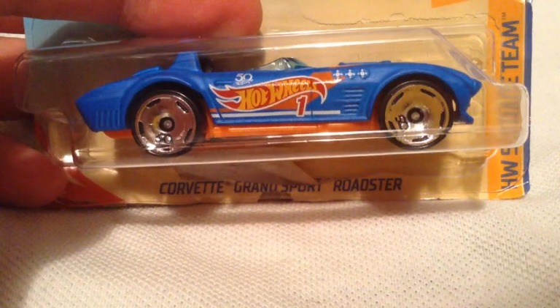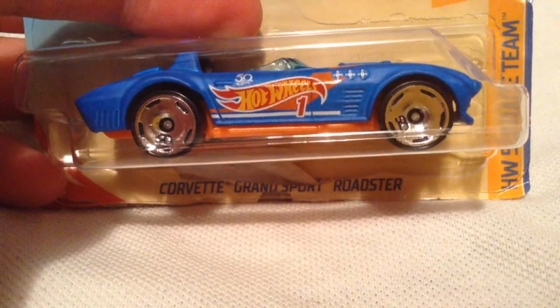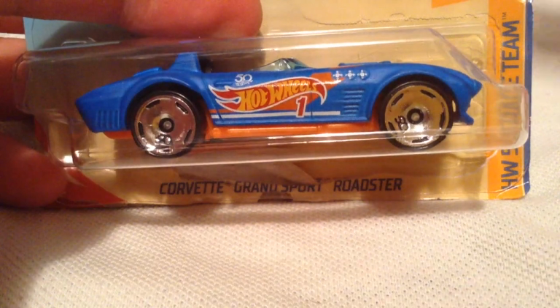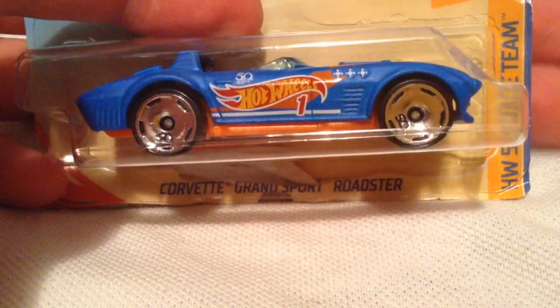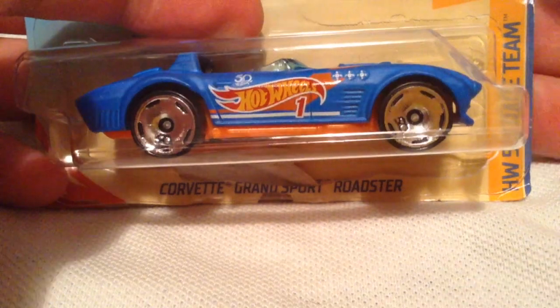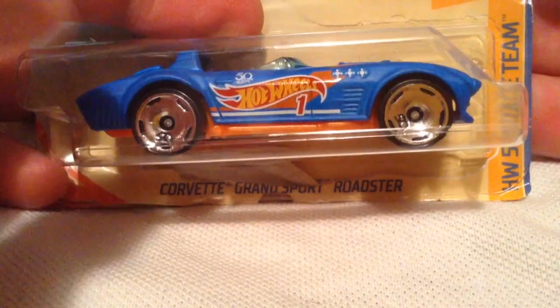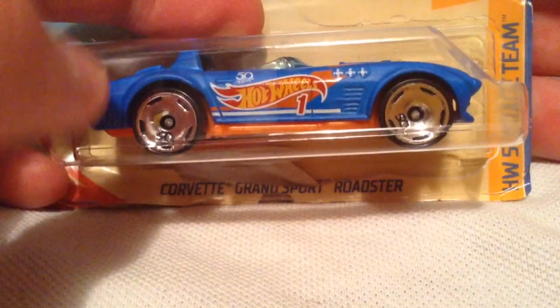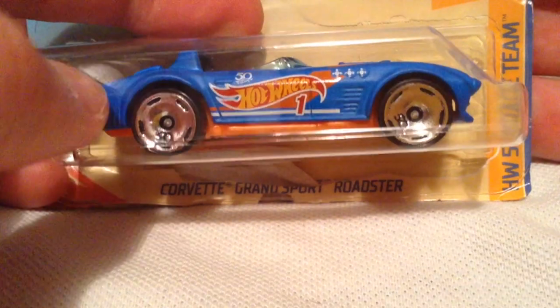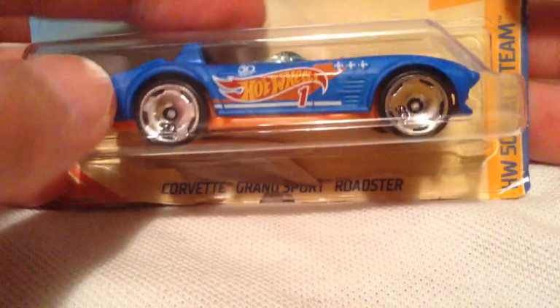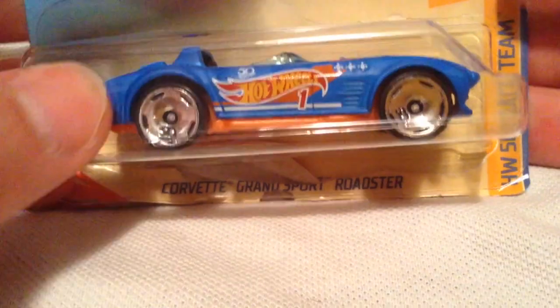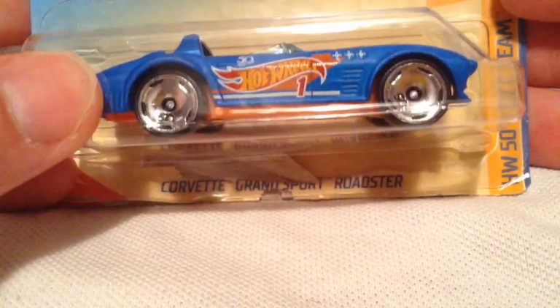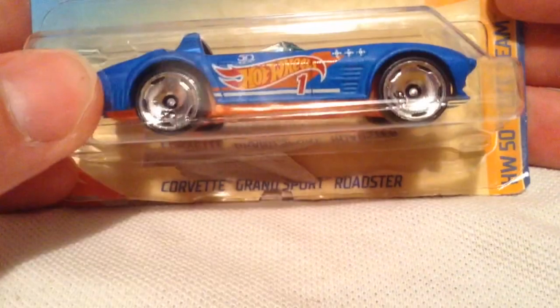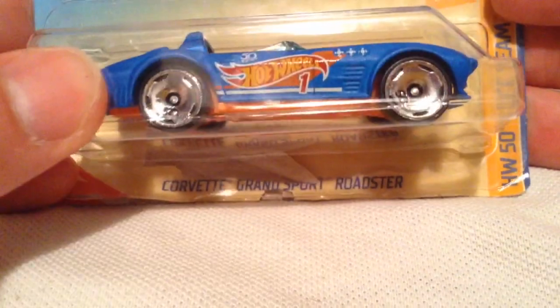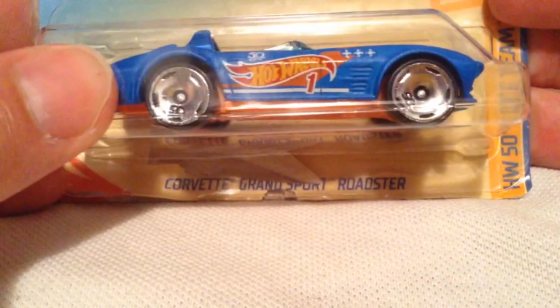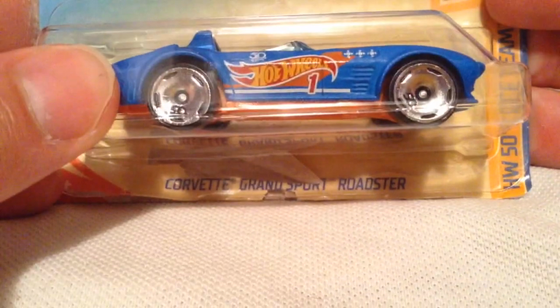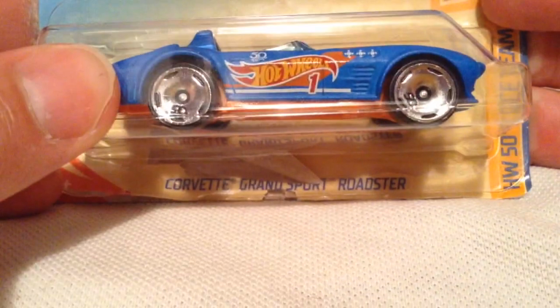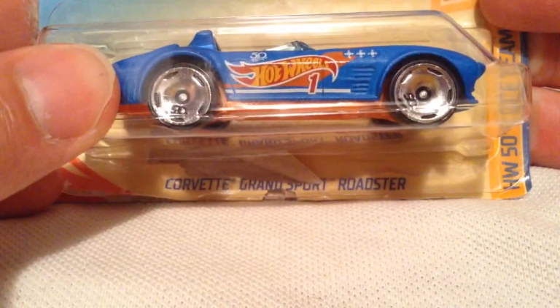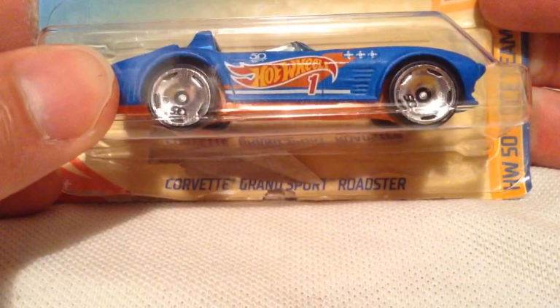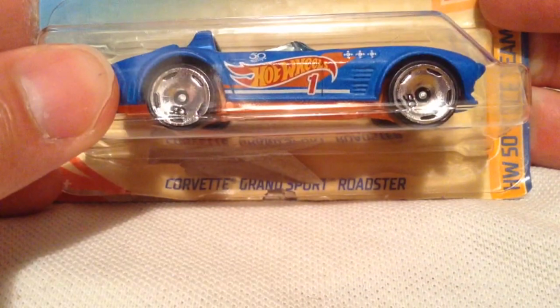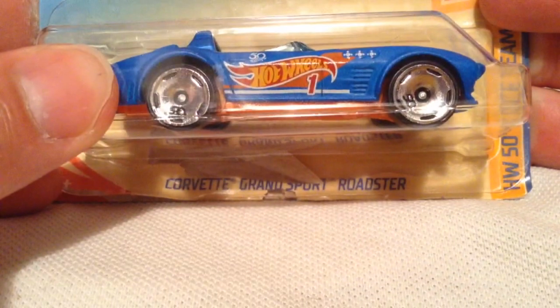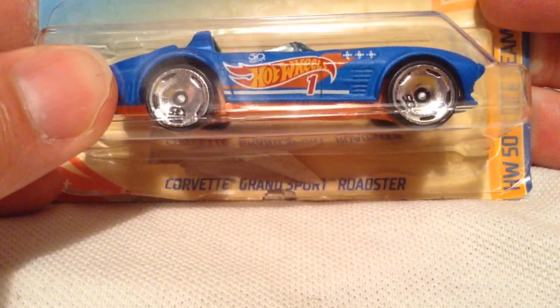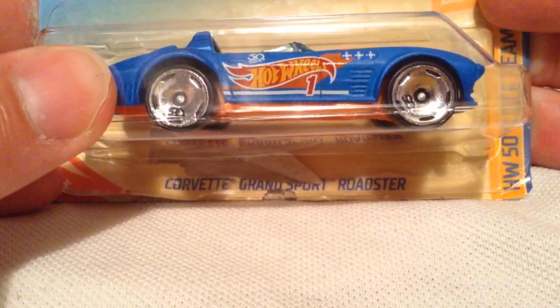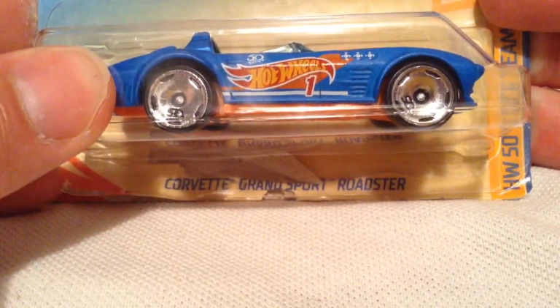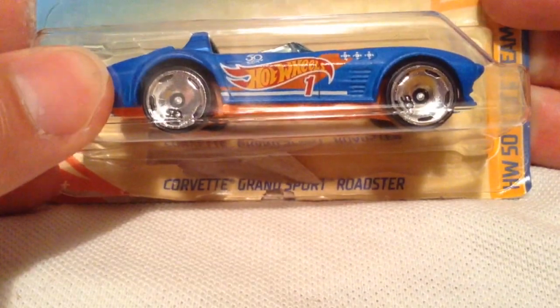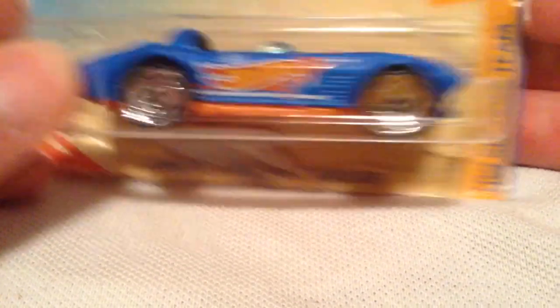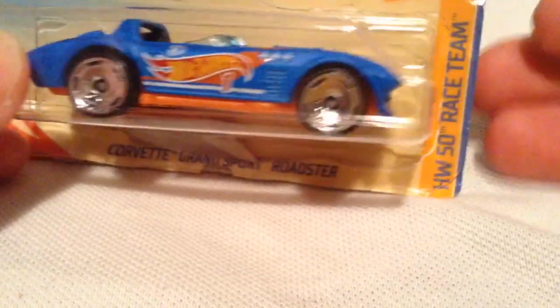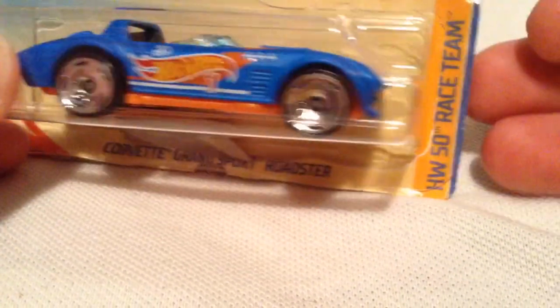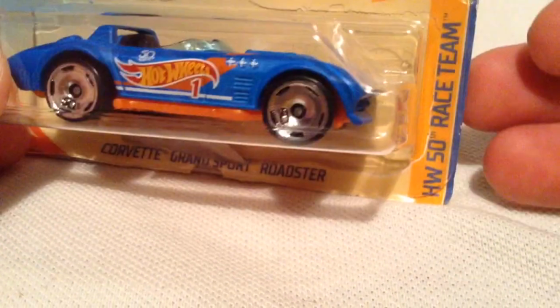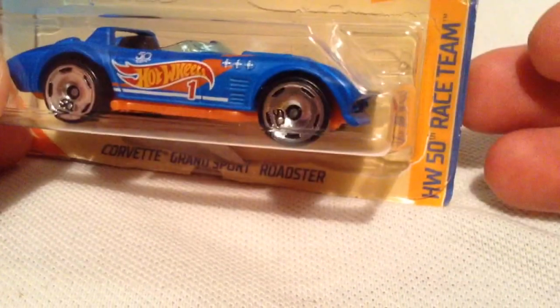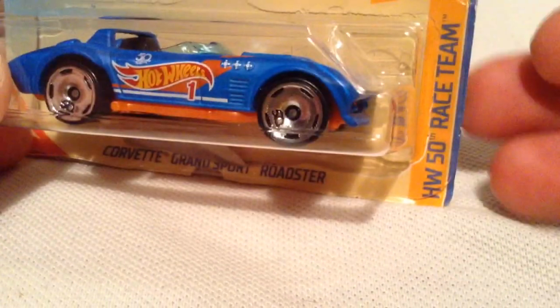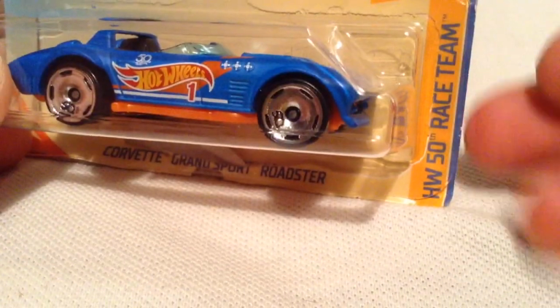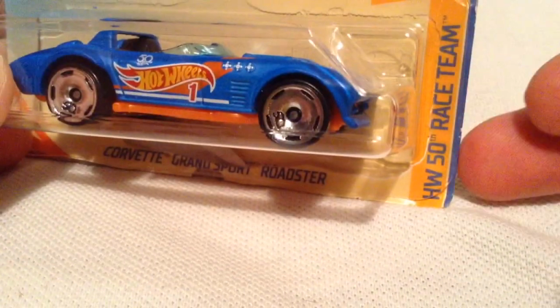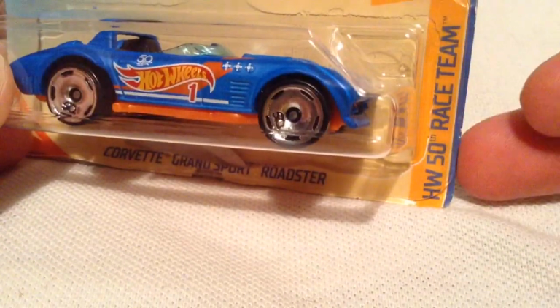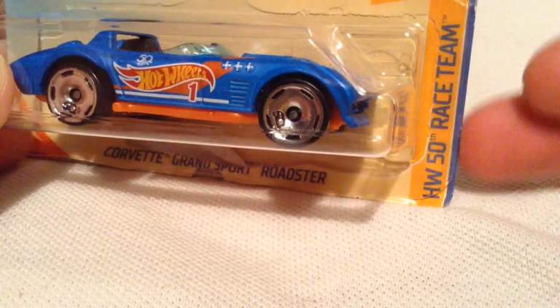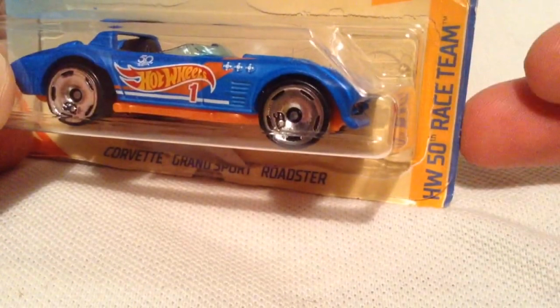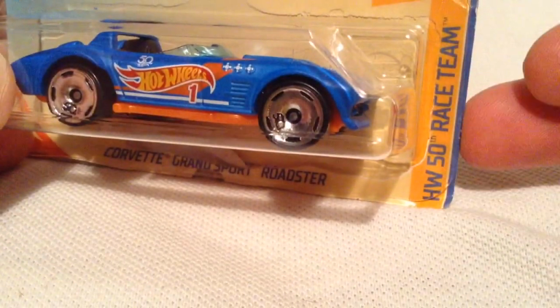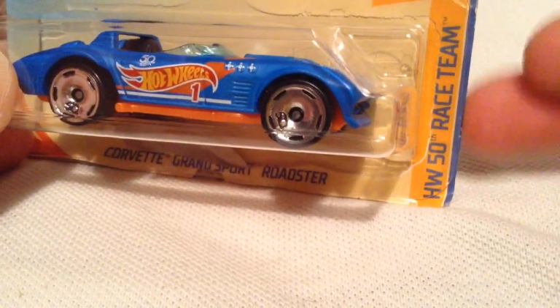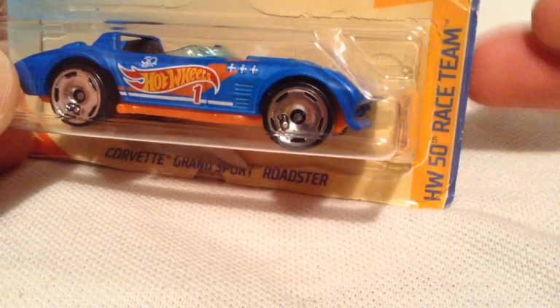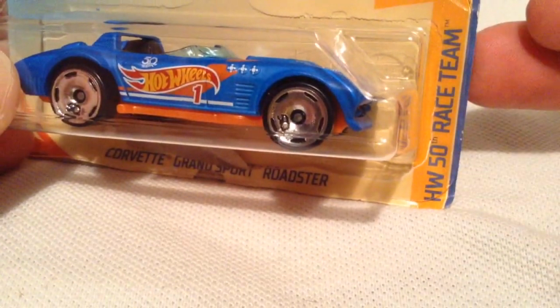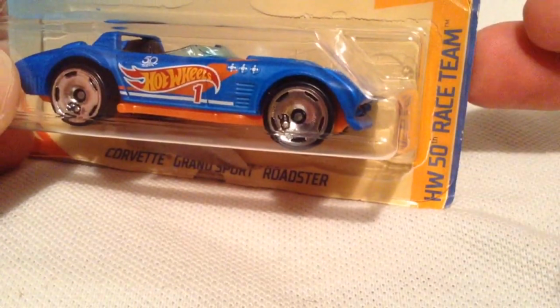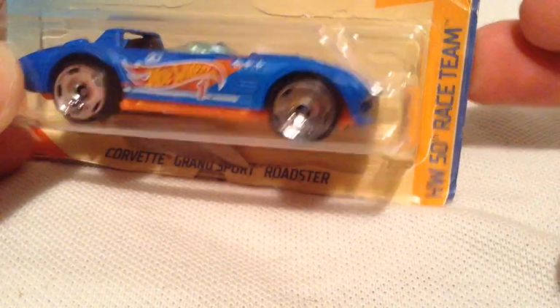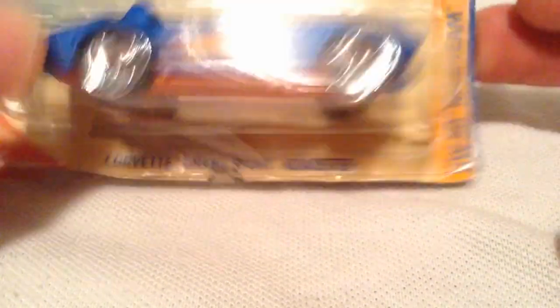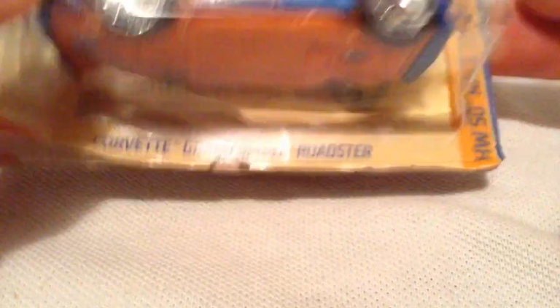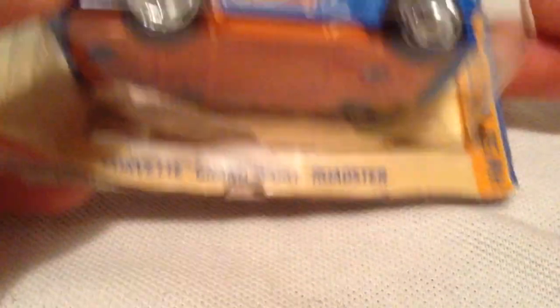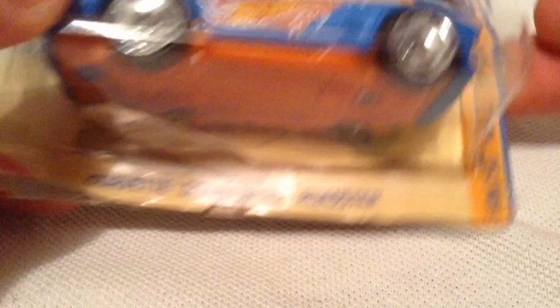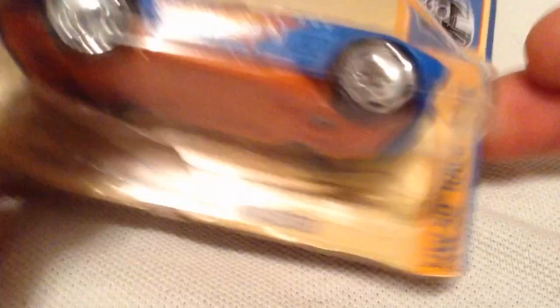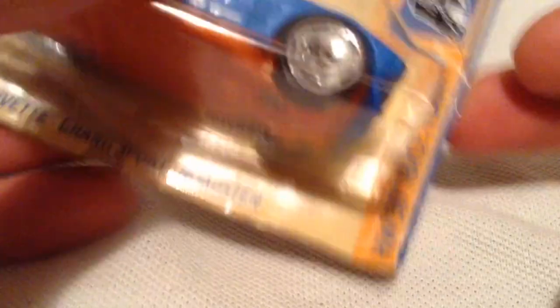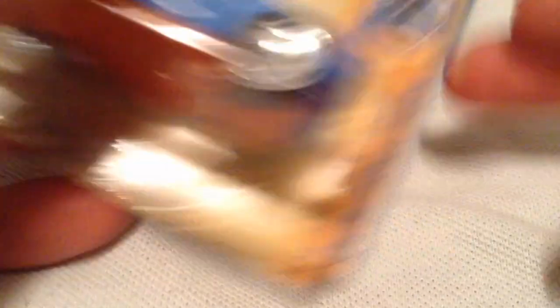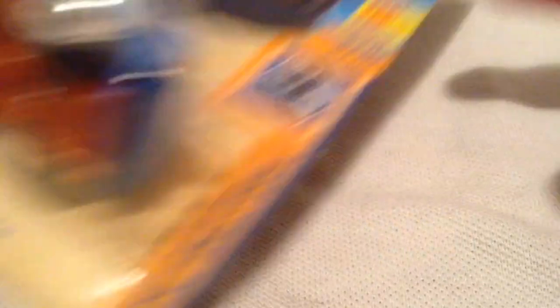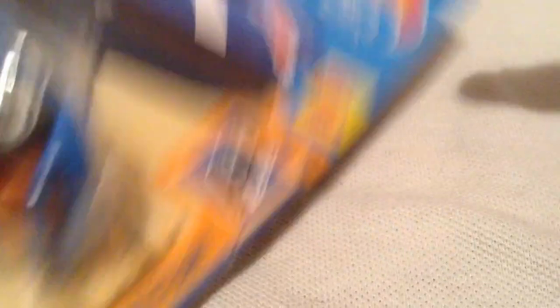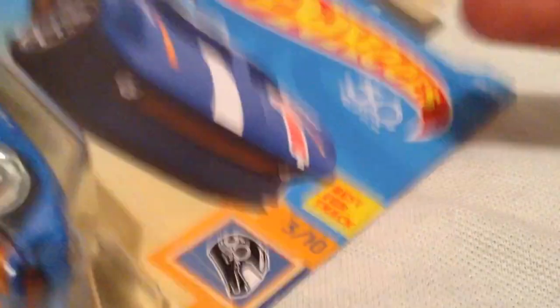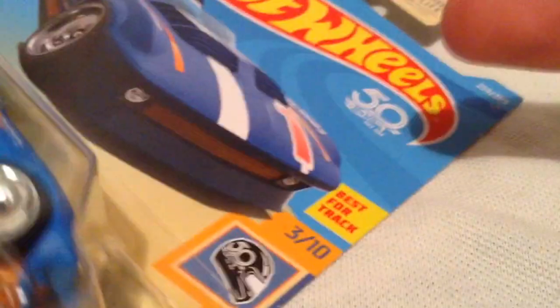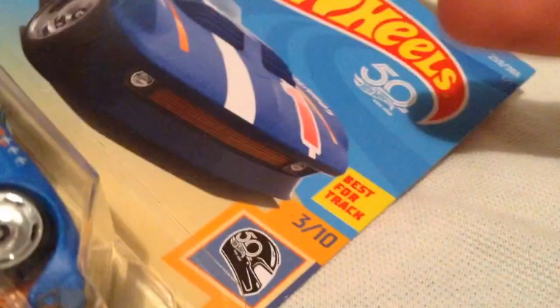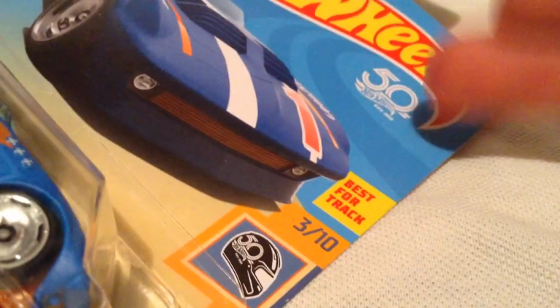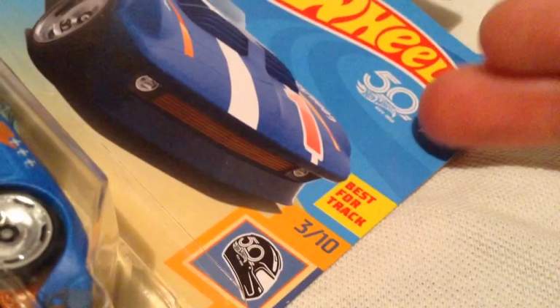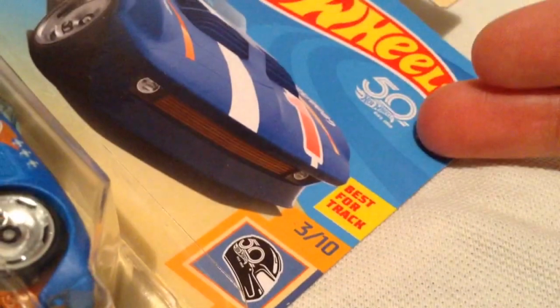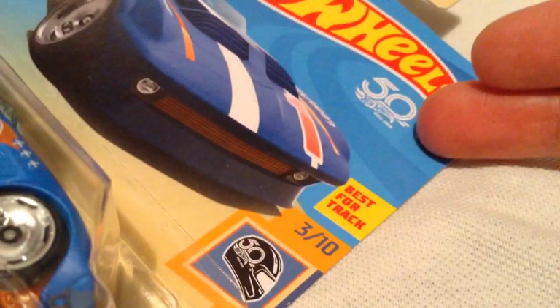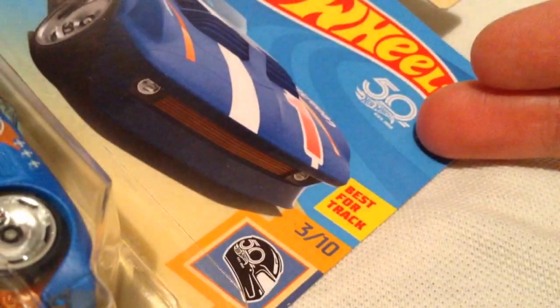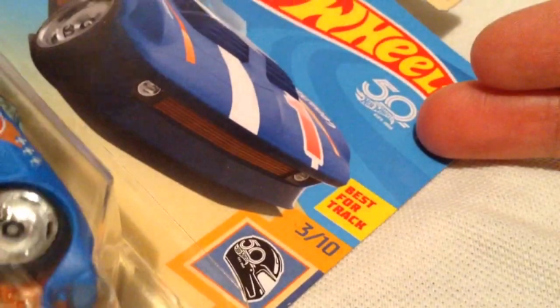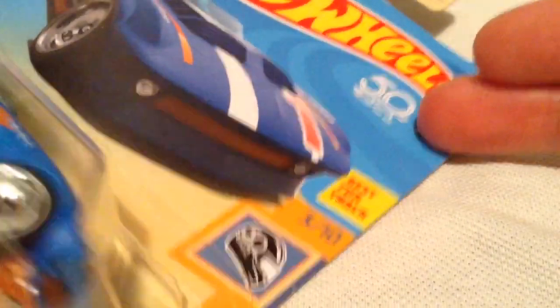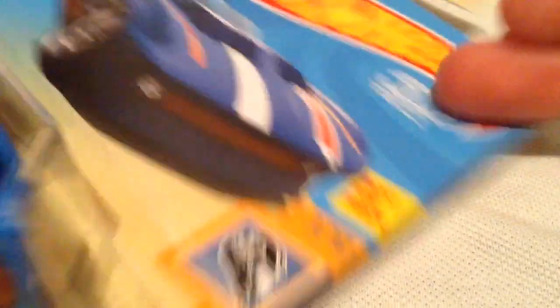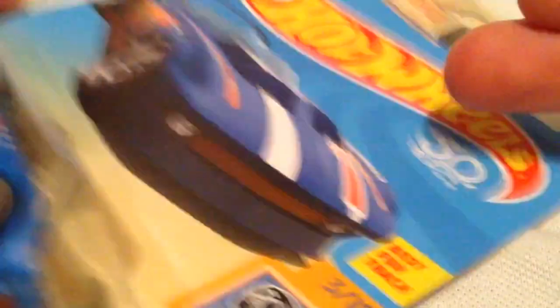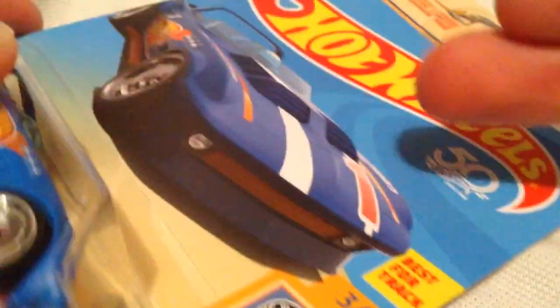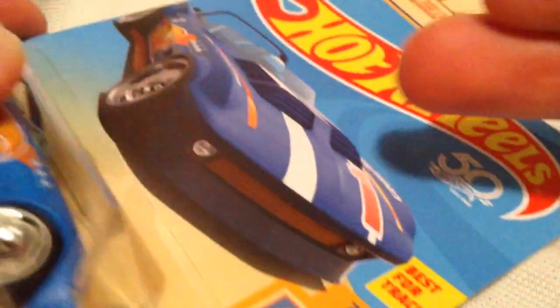Hey YouTube, it's me Julen. Here's the Corvette Grand Sport Roadster, part of the HW 50th race team for the Hot Wheels 50th Anniversary for 2018.